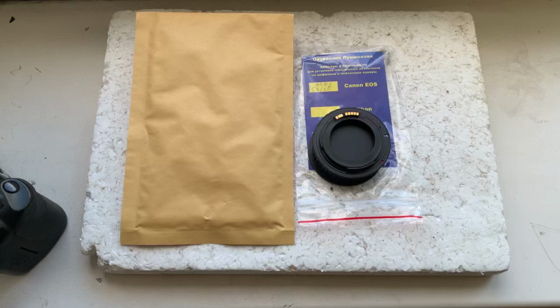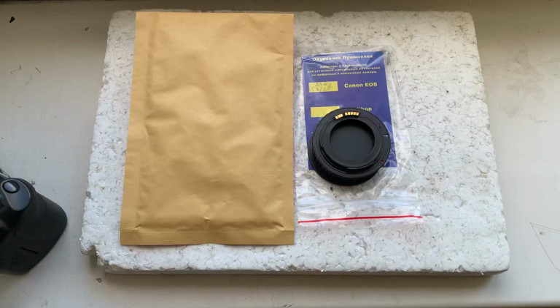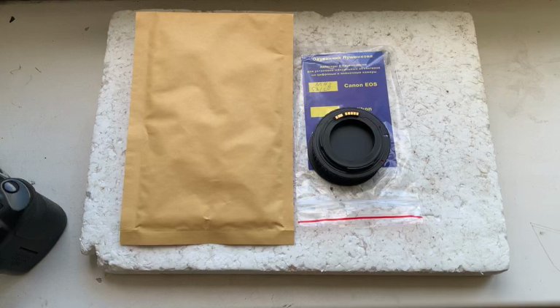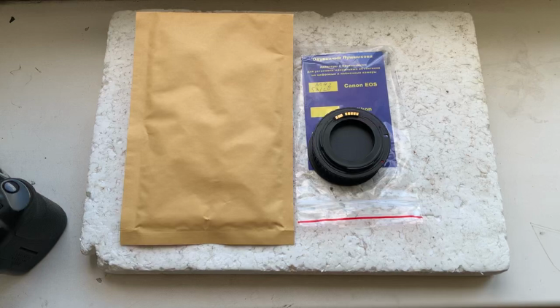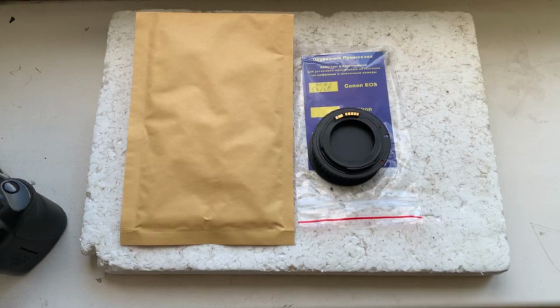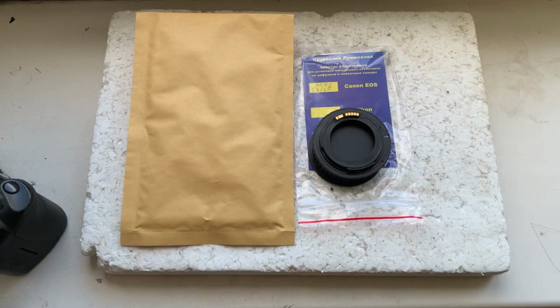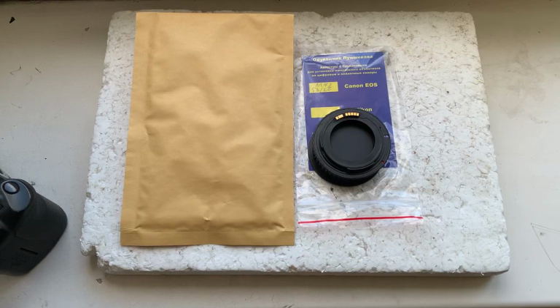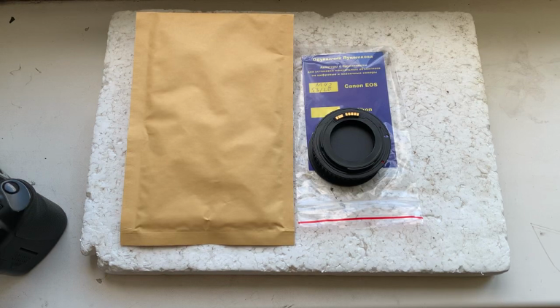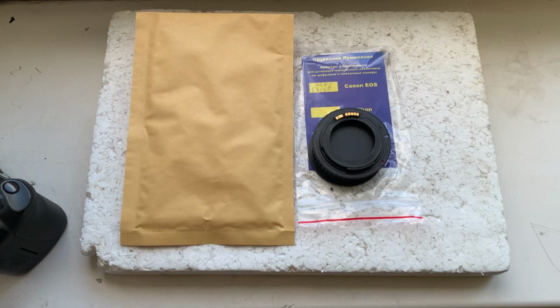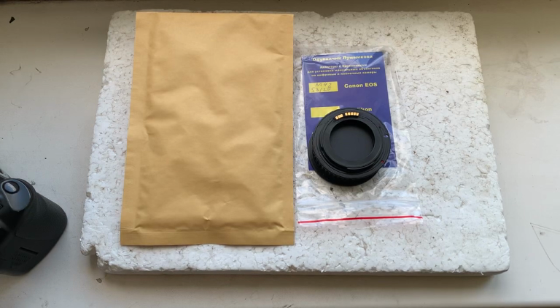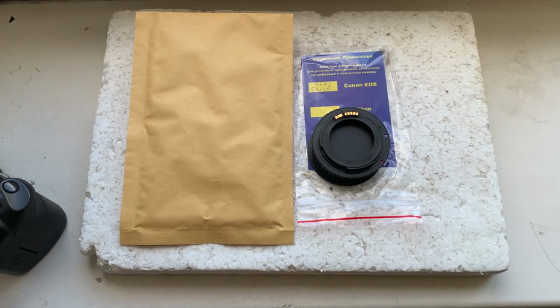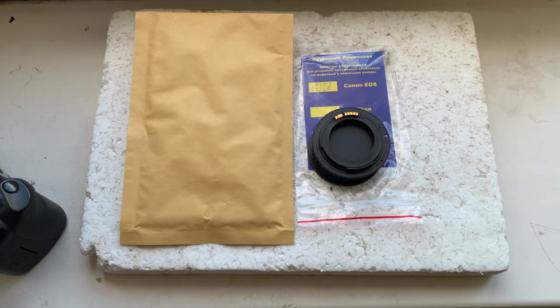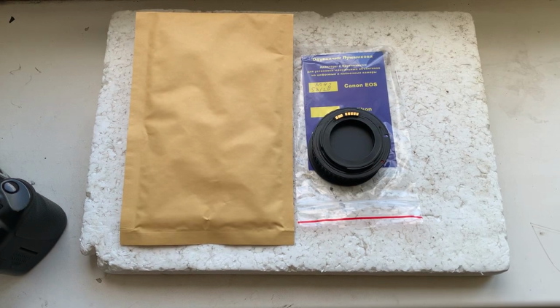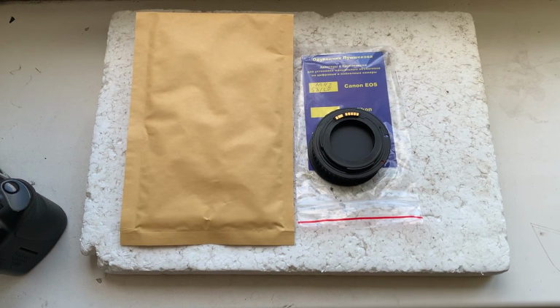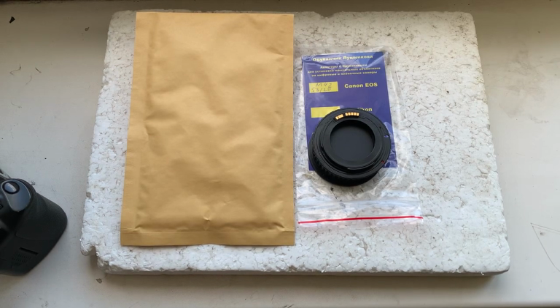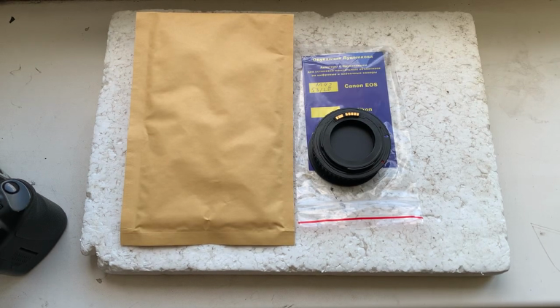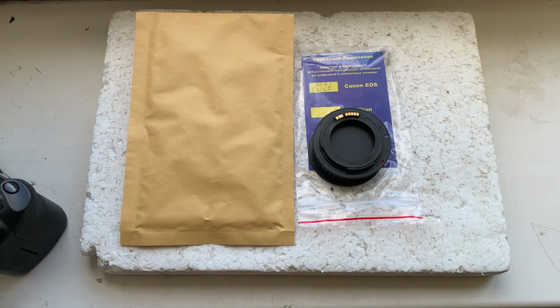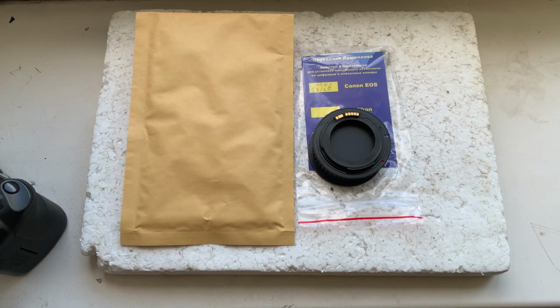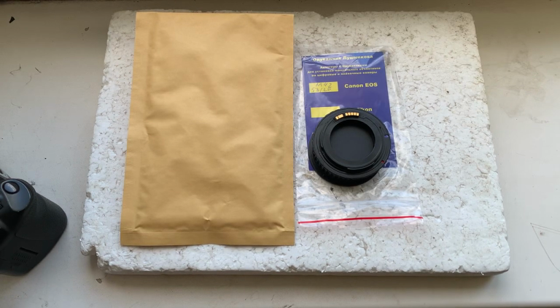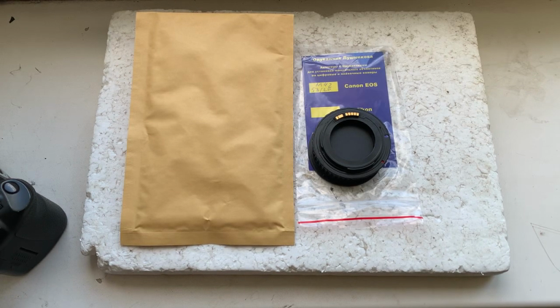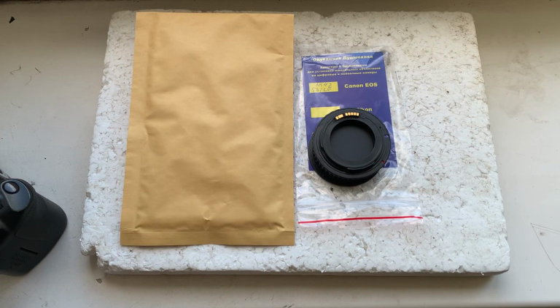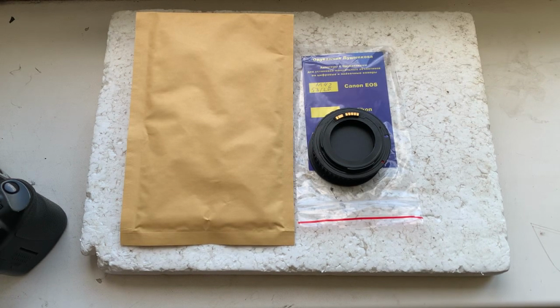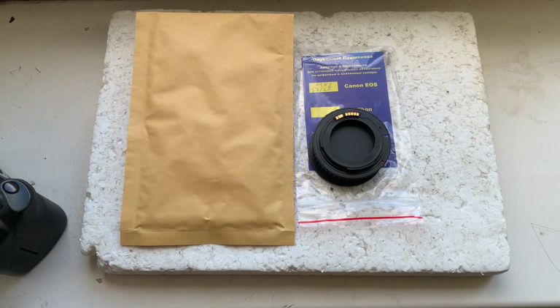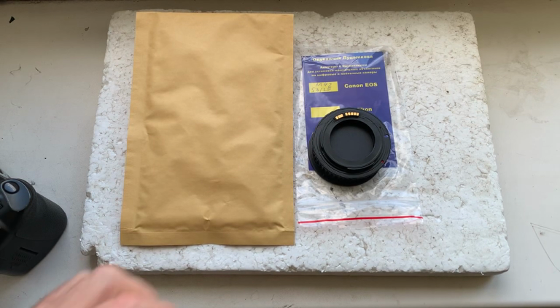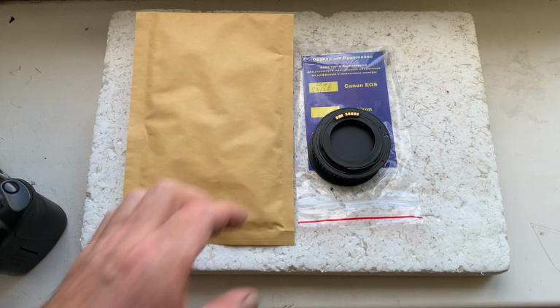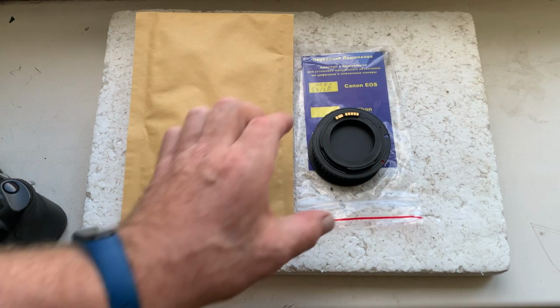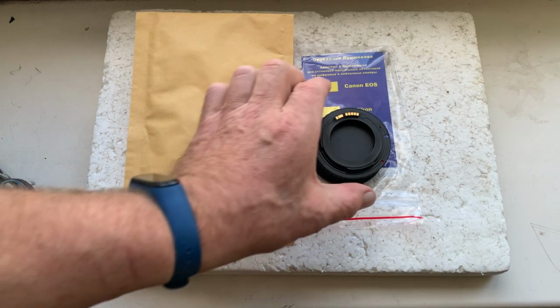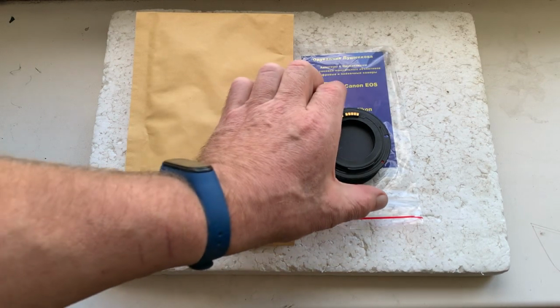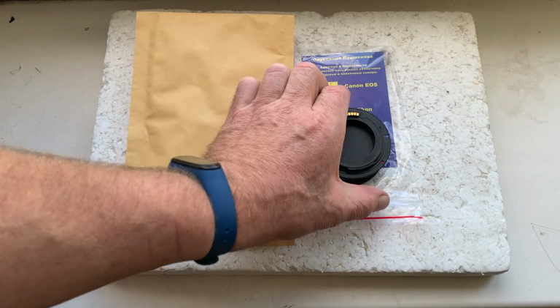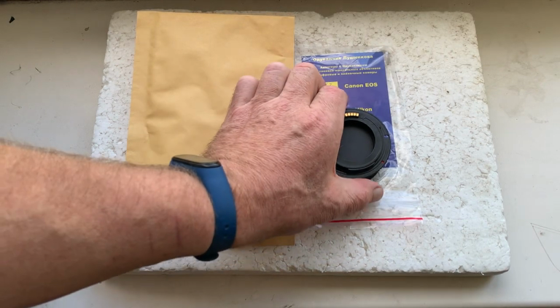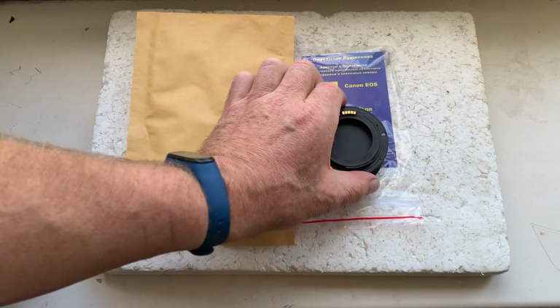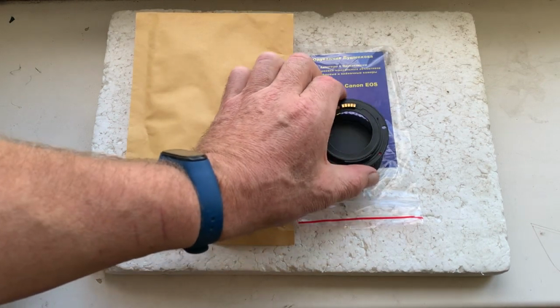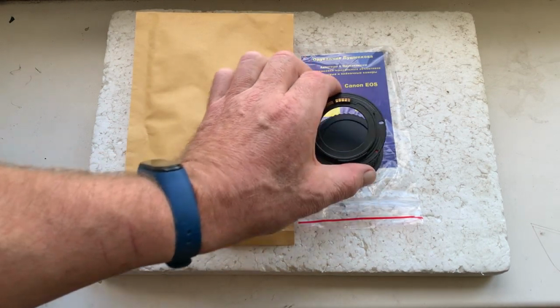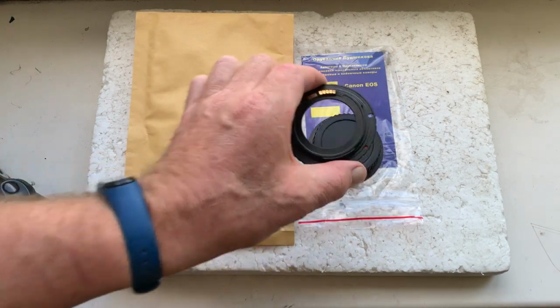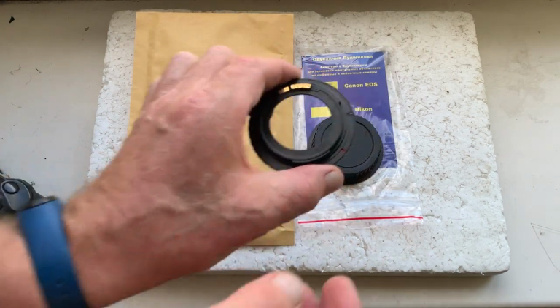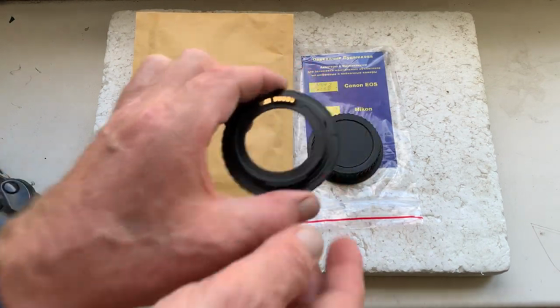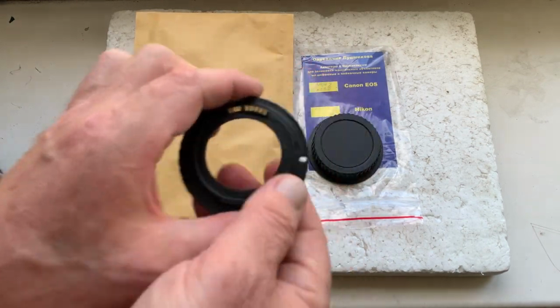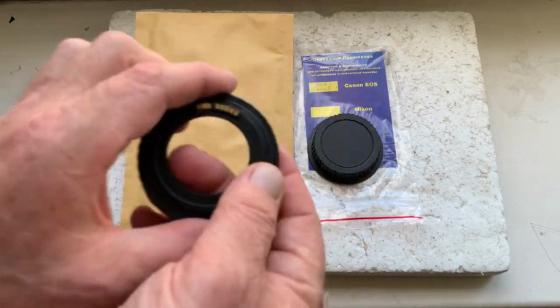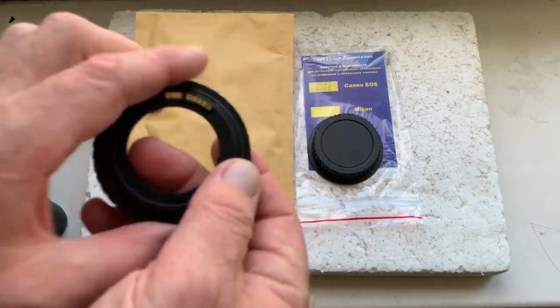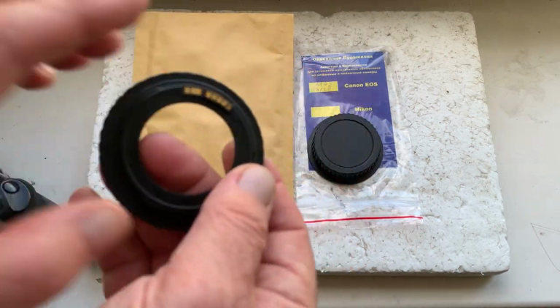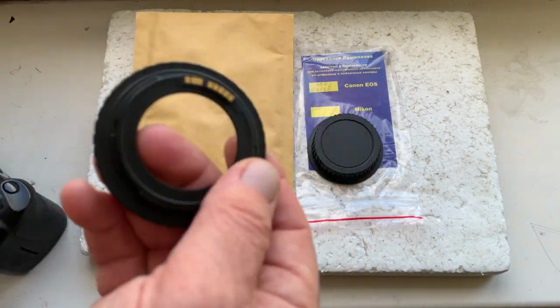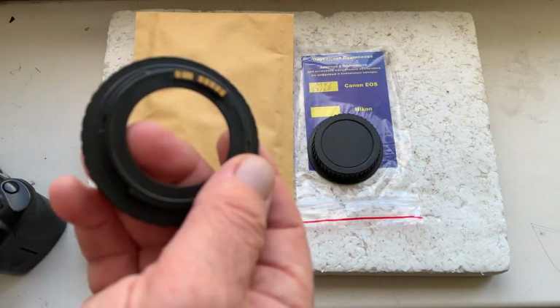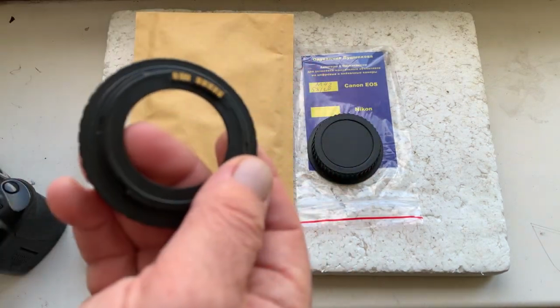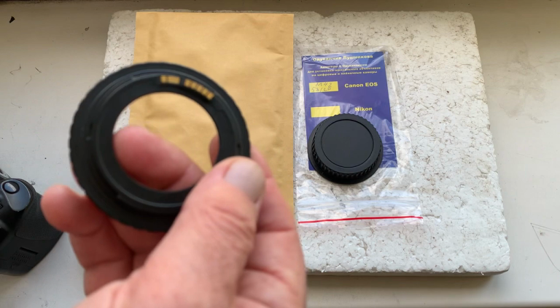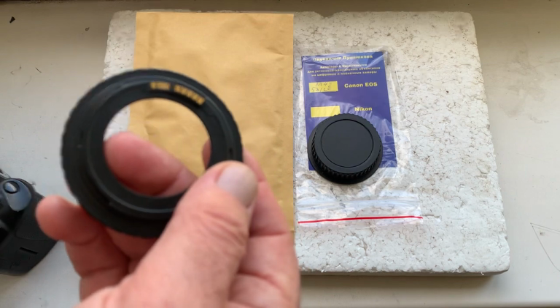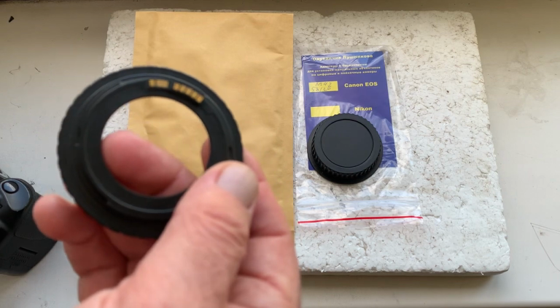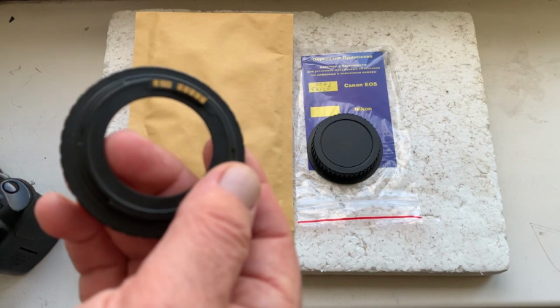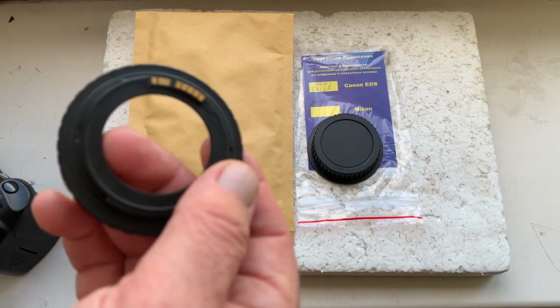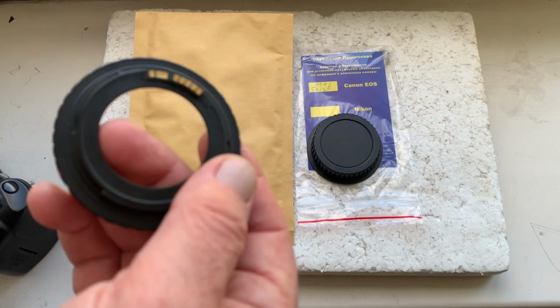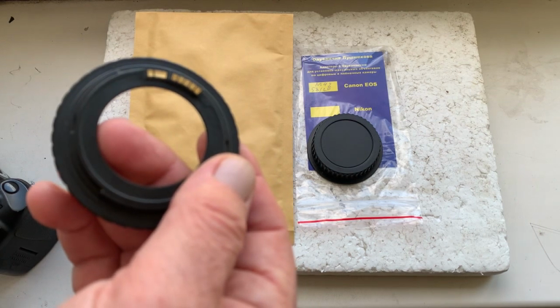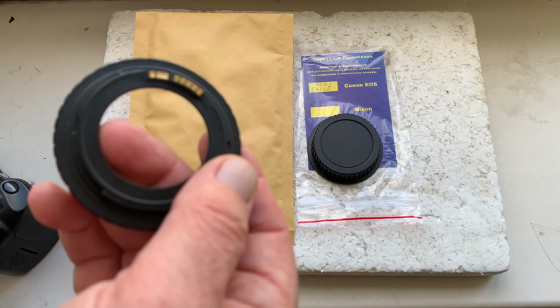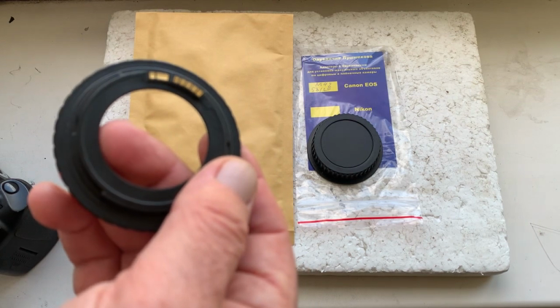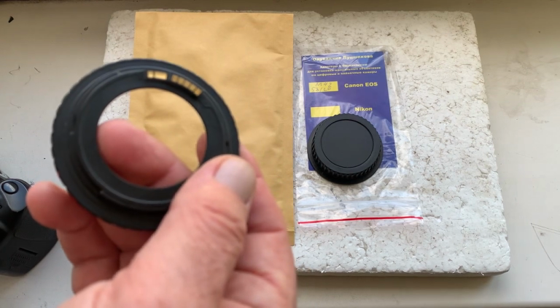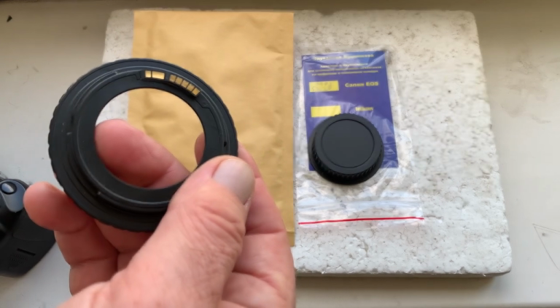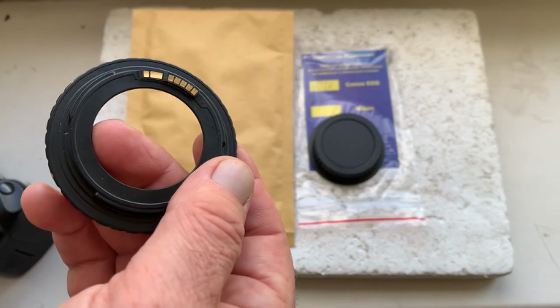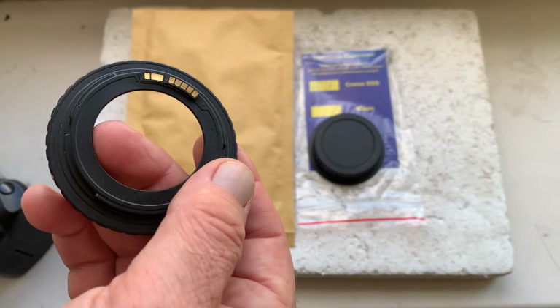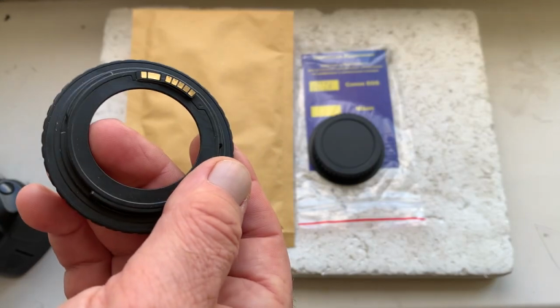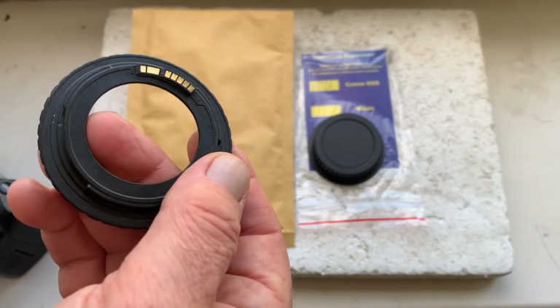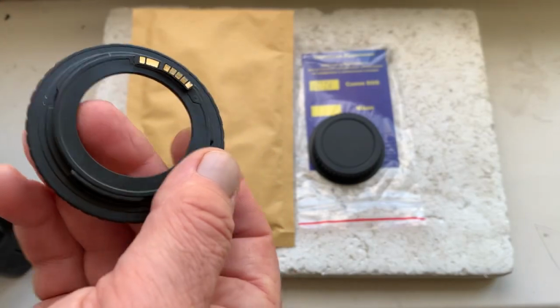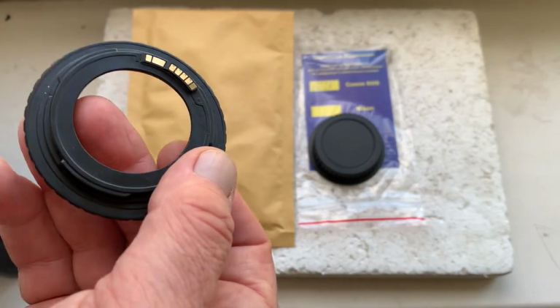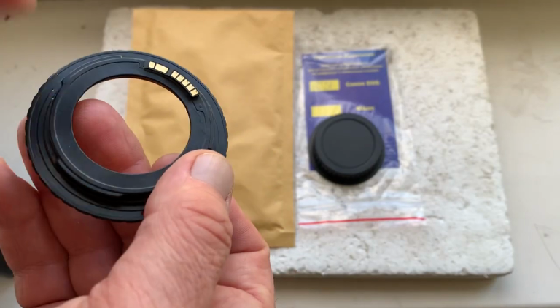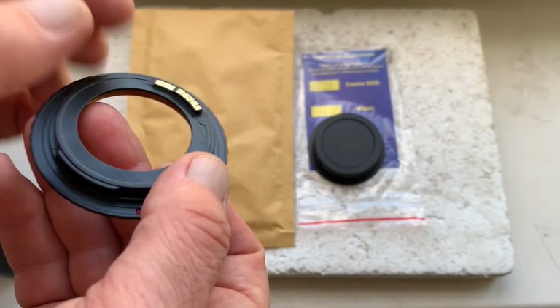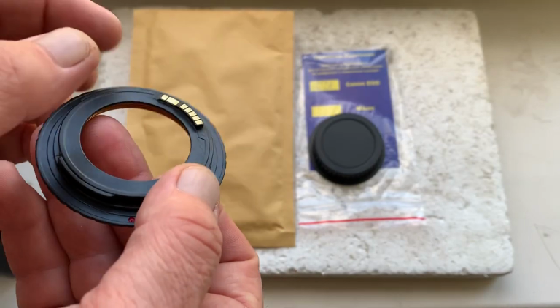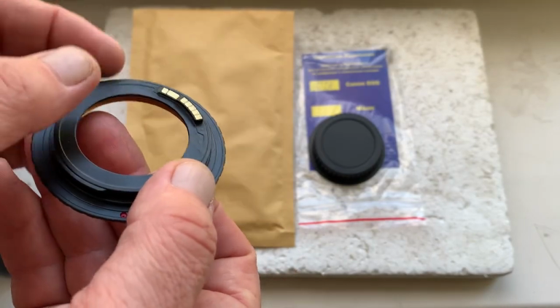Hello Abdul. This video is about your adapter M42 to Canon with Dandelion chip. This is your adapter.